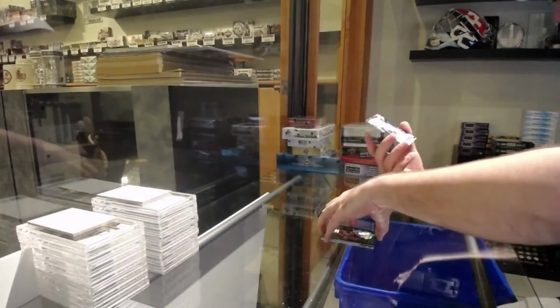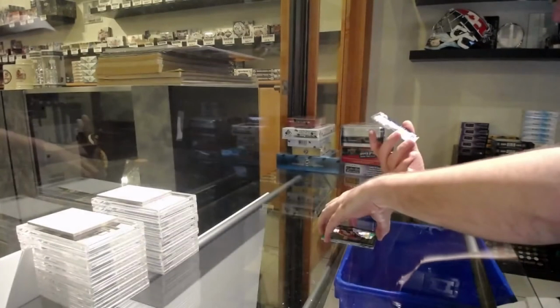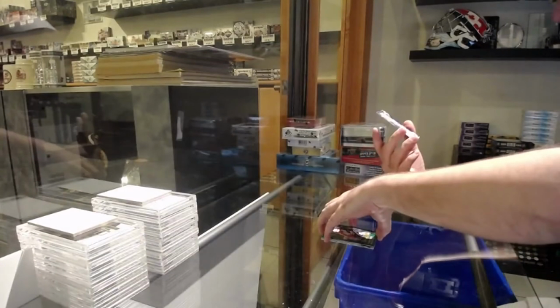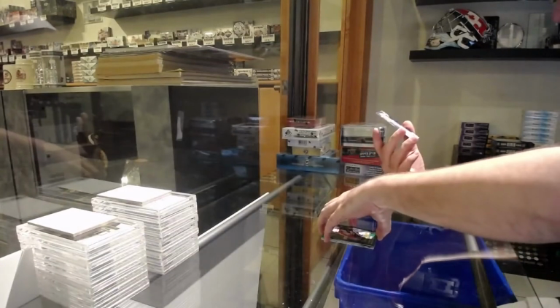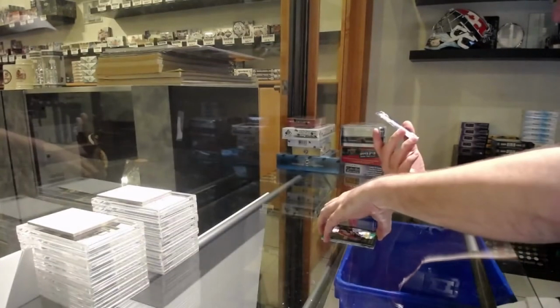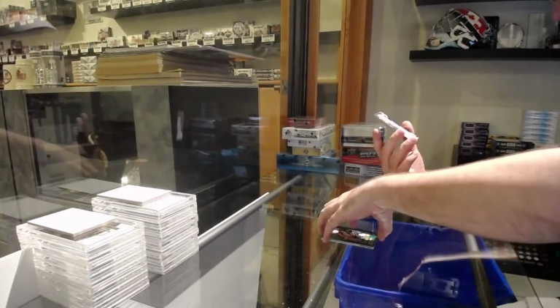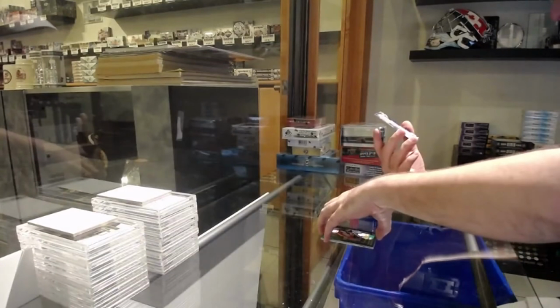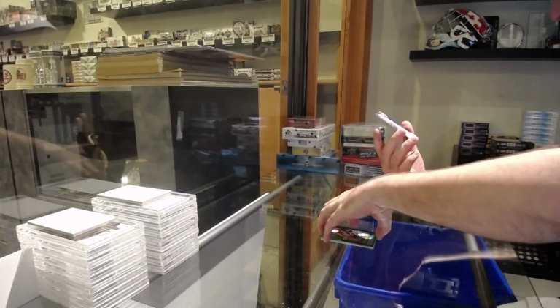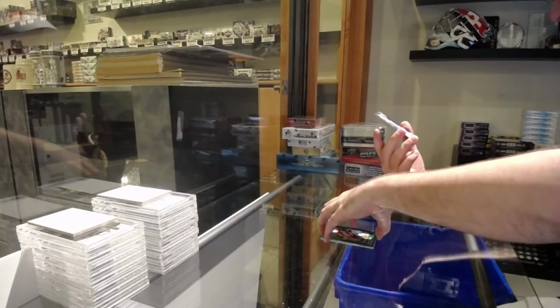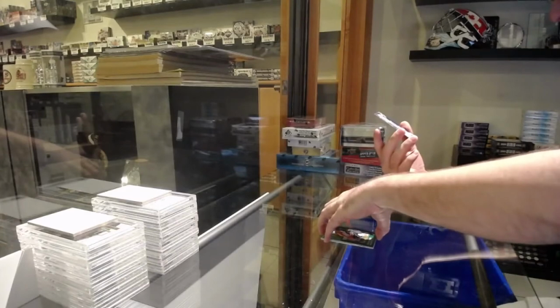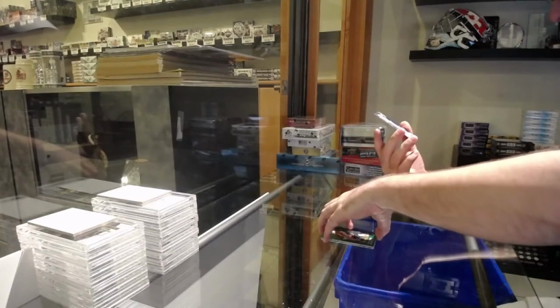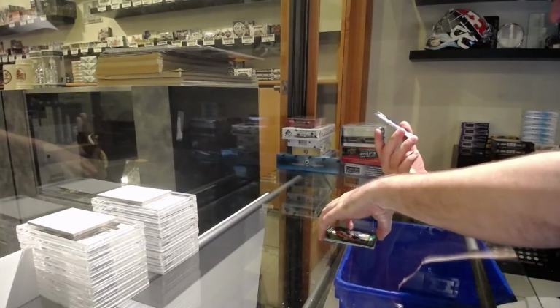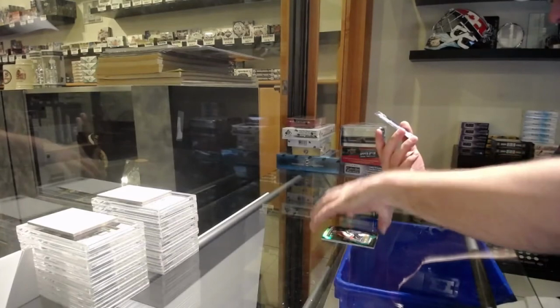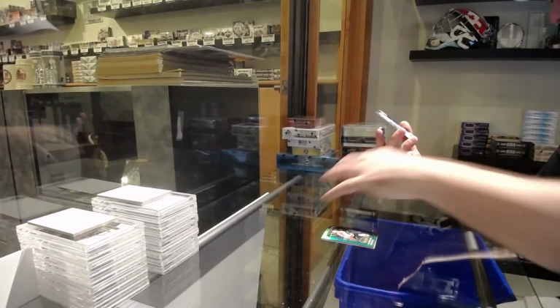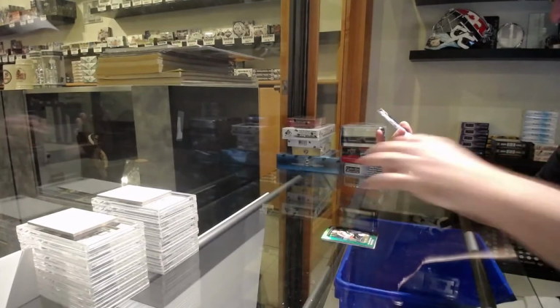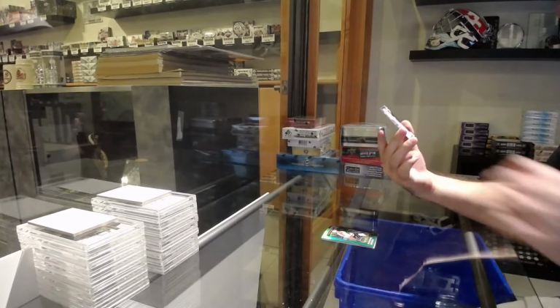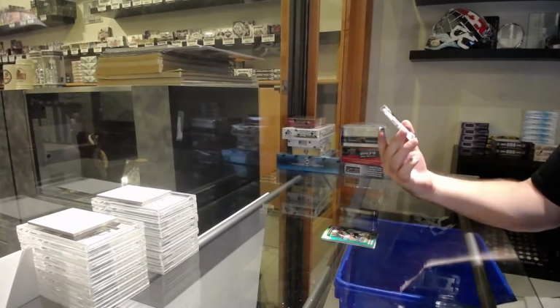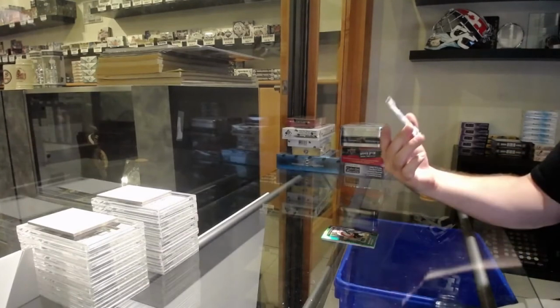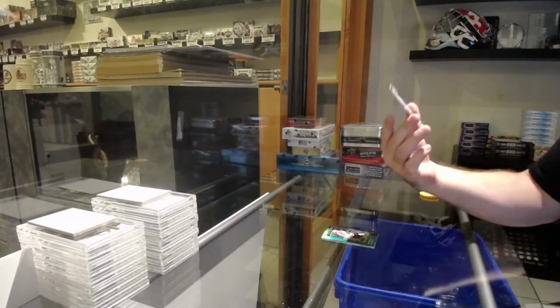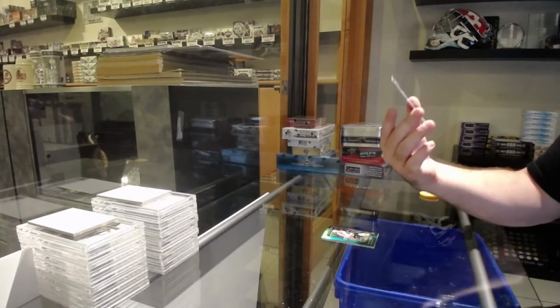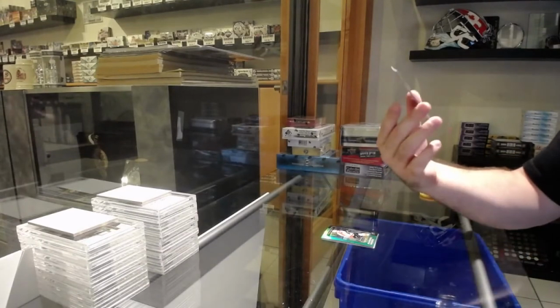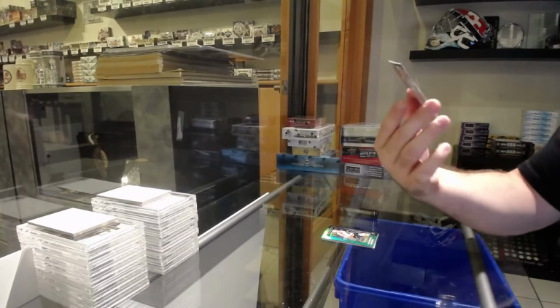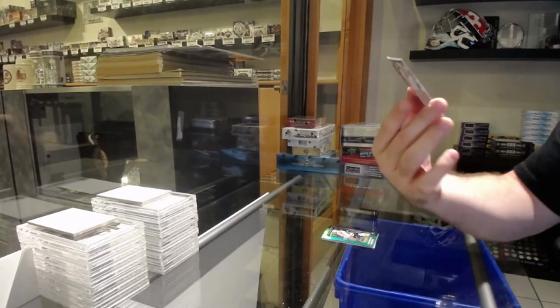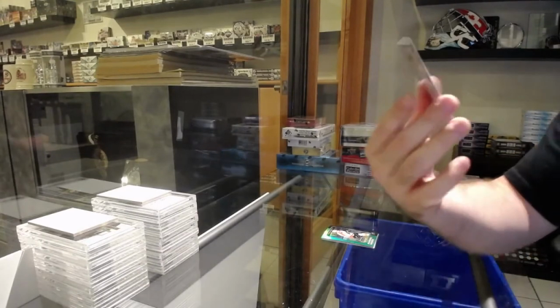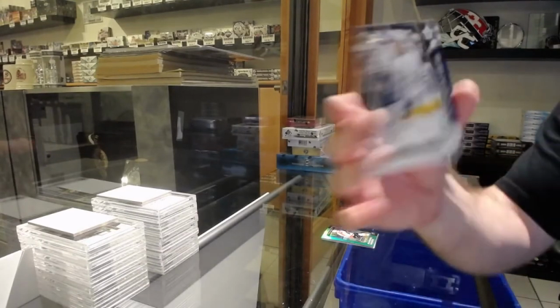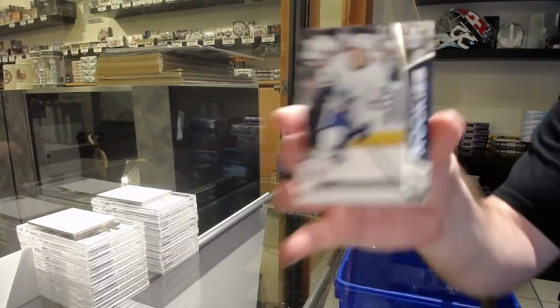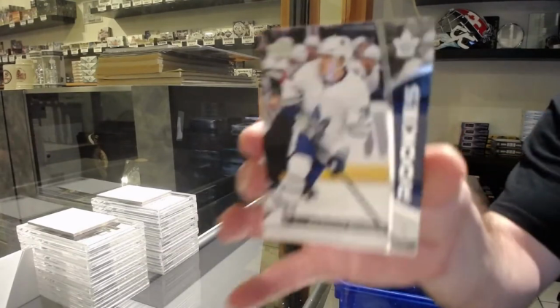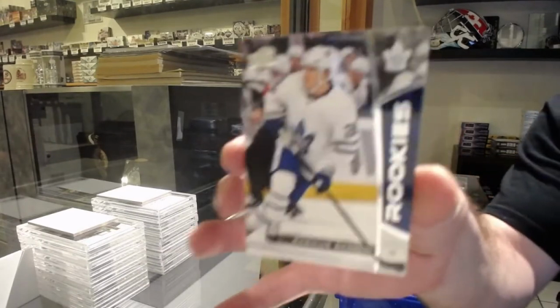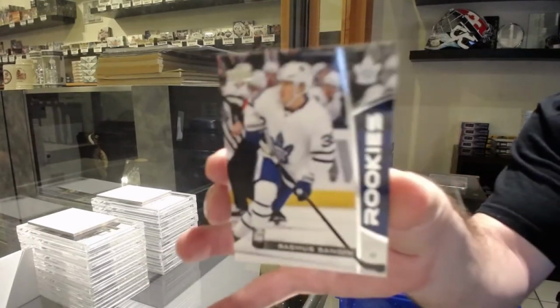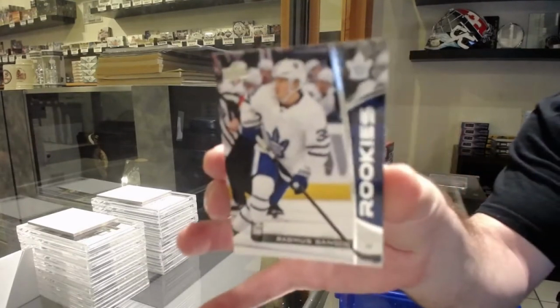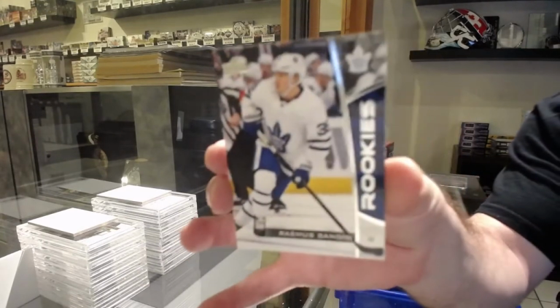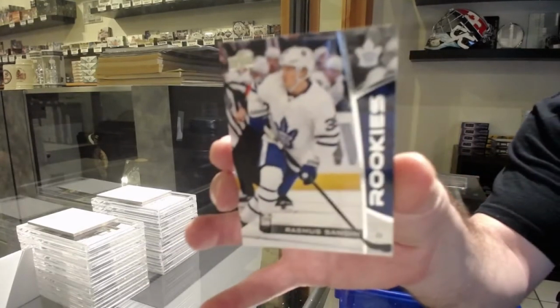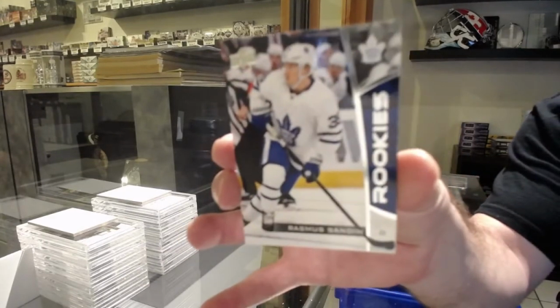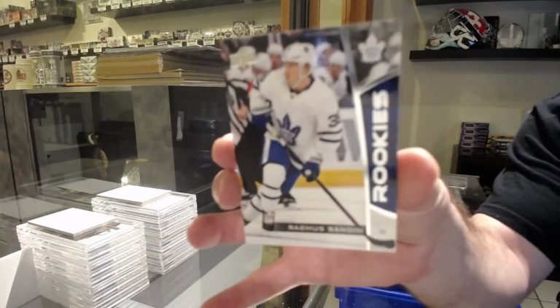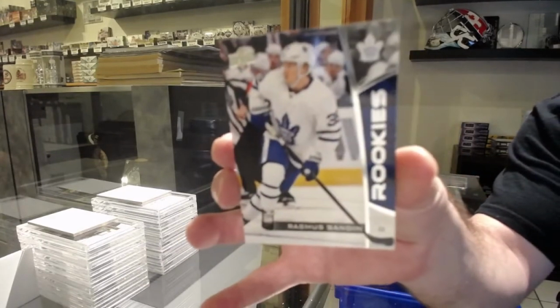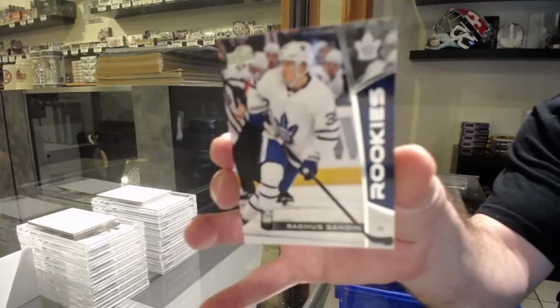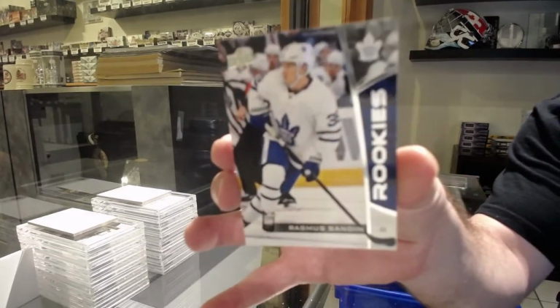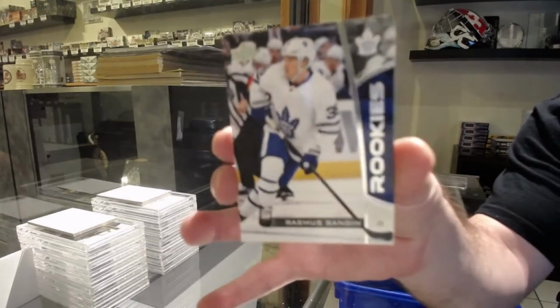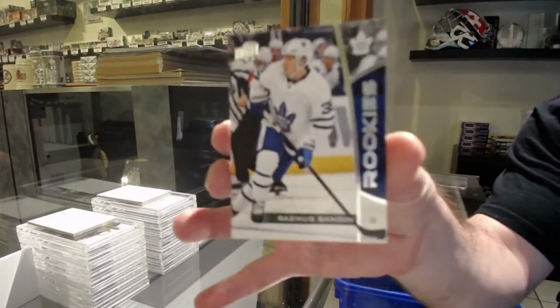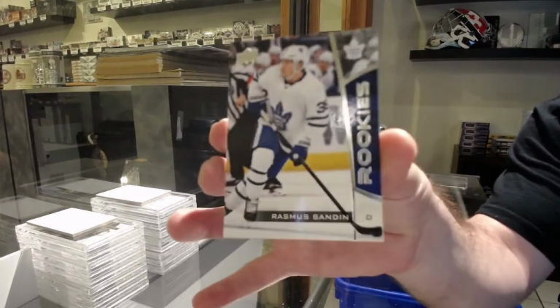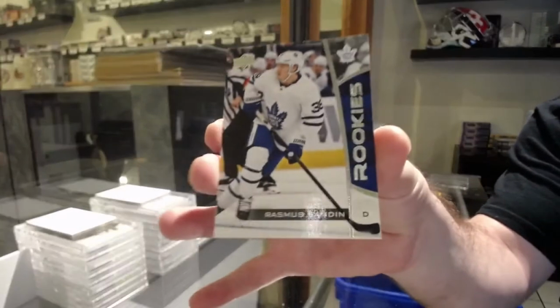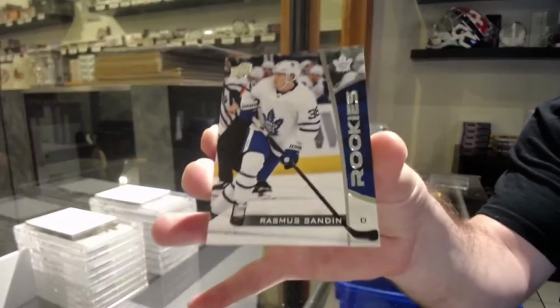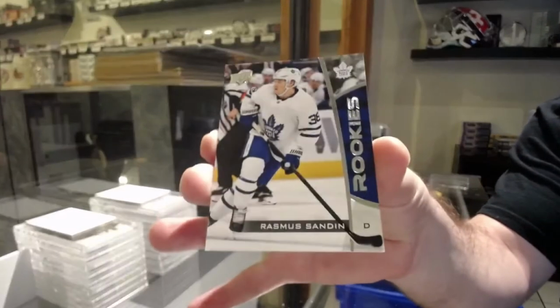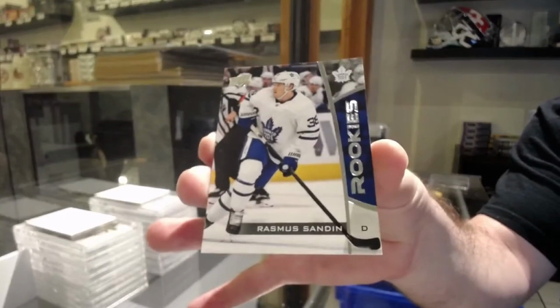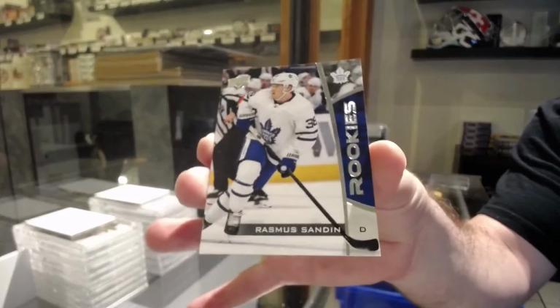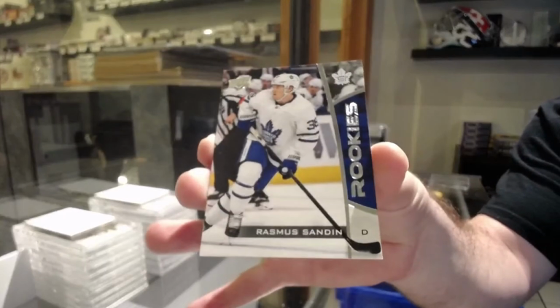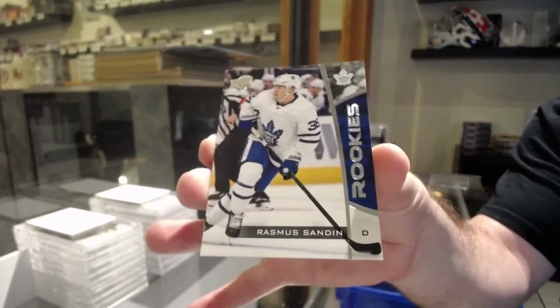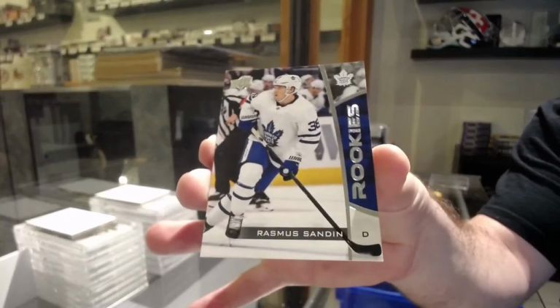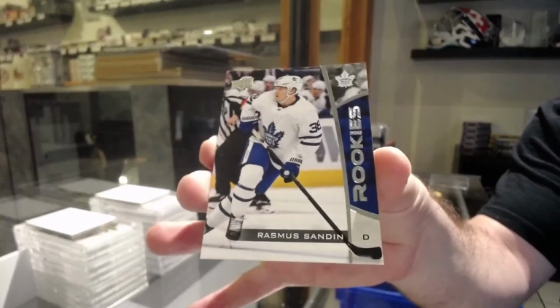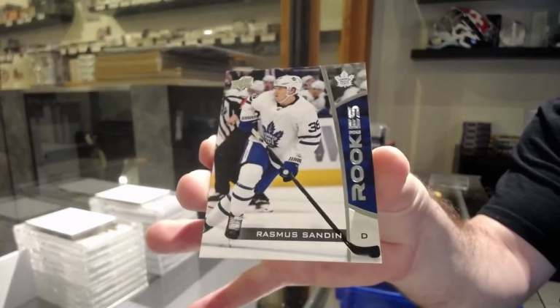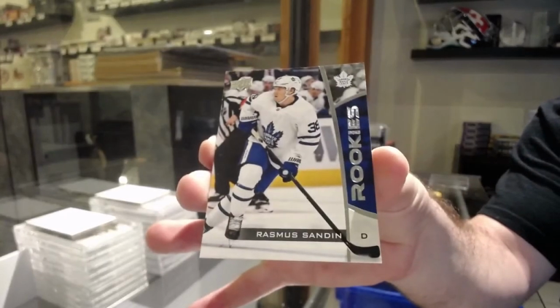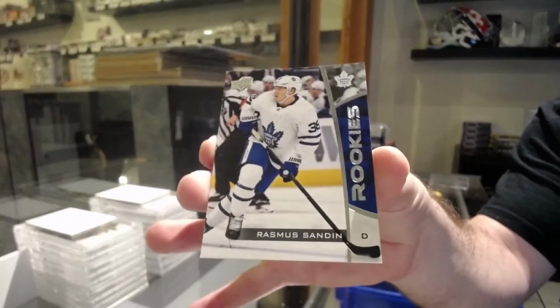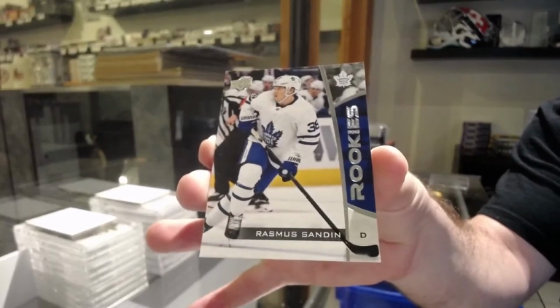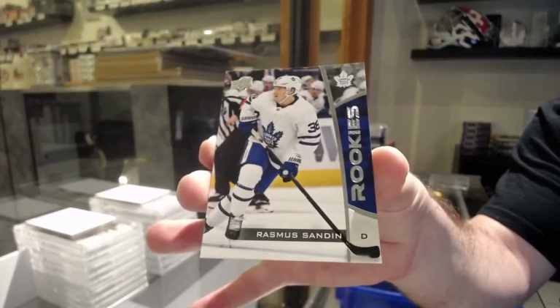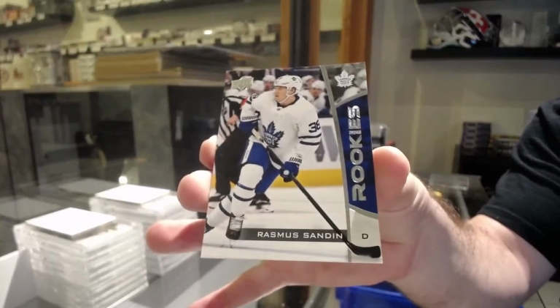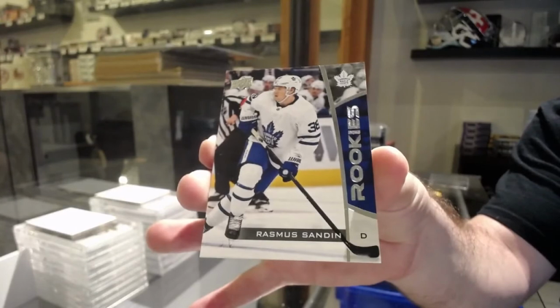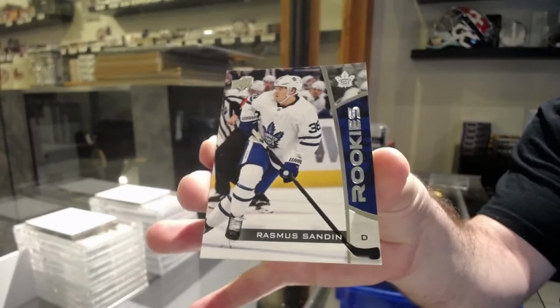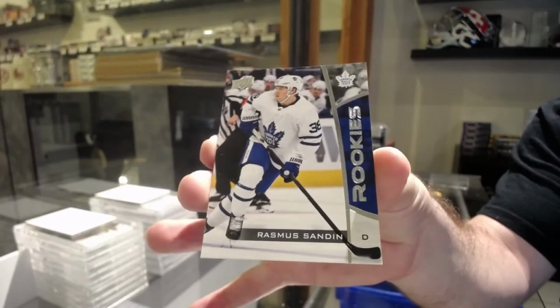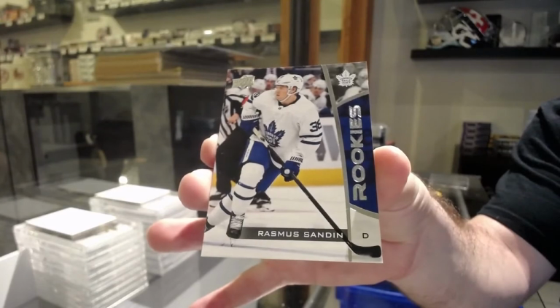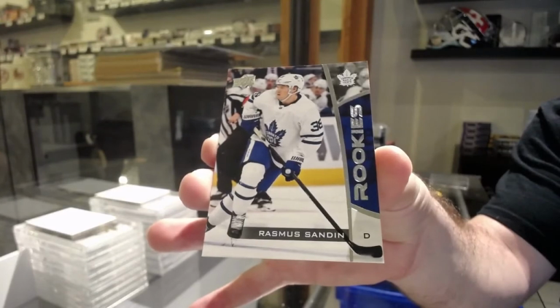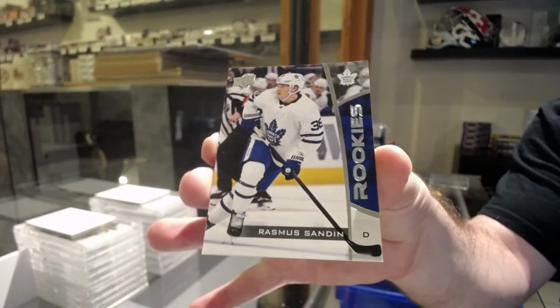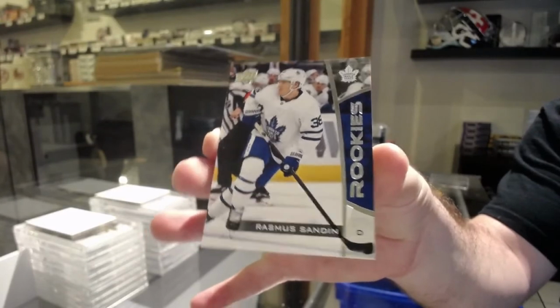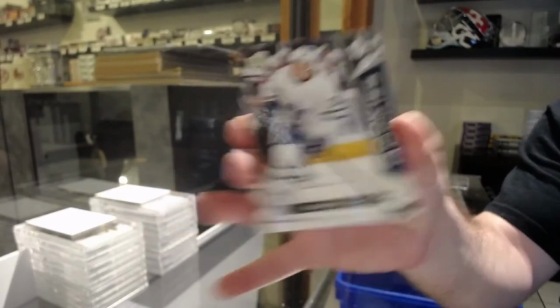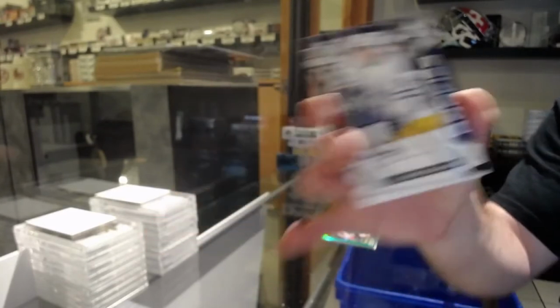And we got a Rookies of Sandeen for the Maple Leafs. Go Leafs, go.